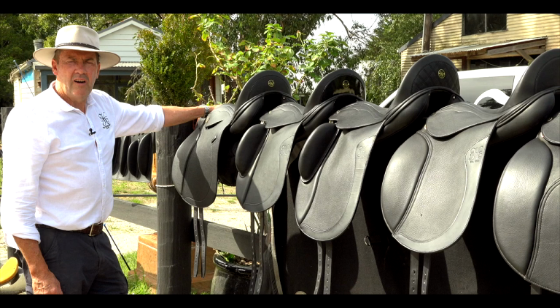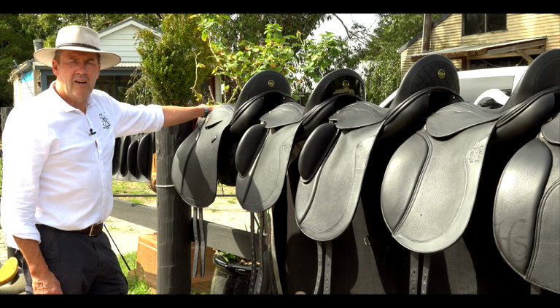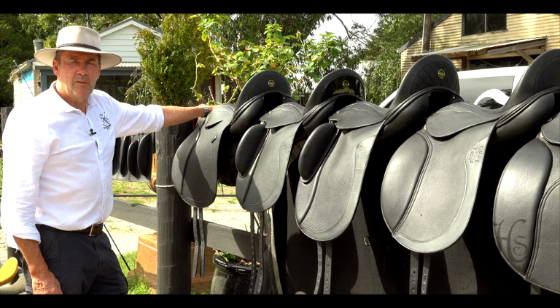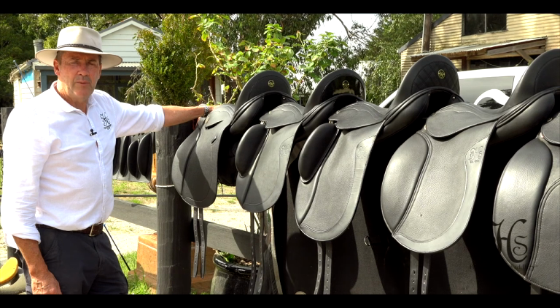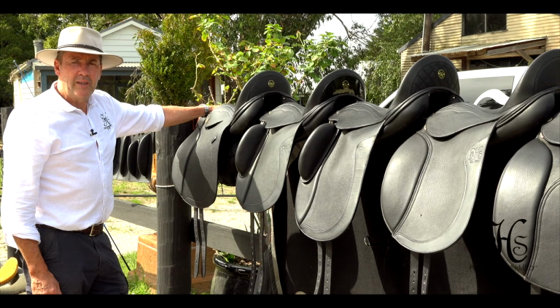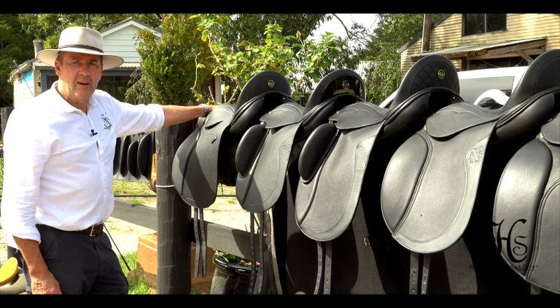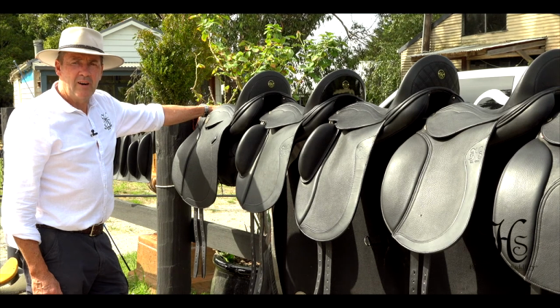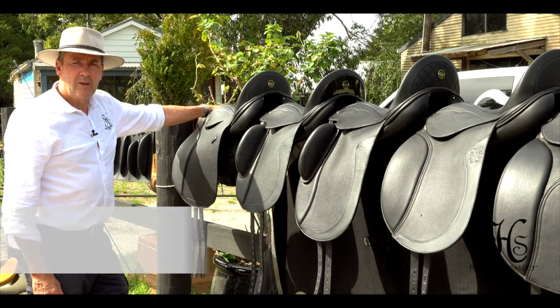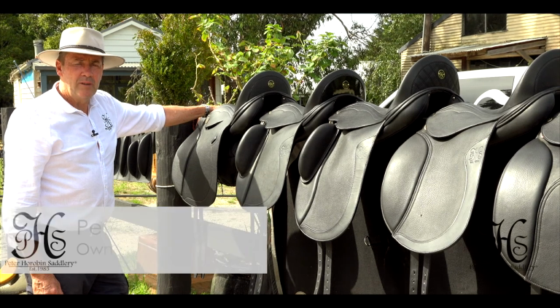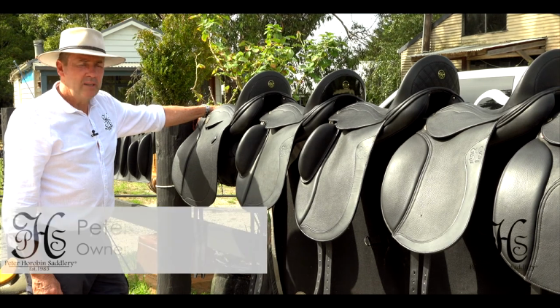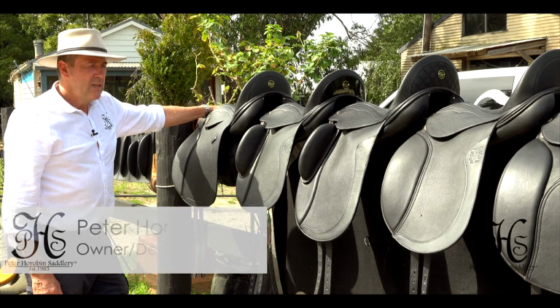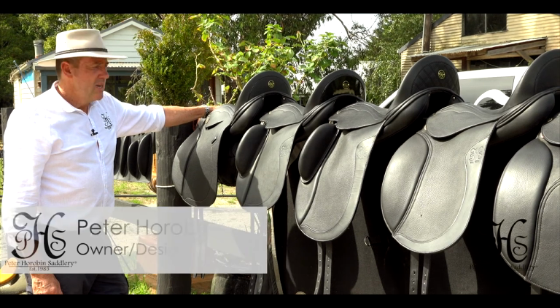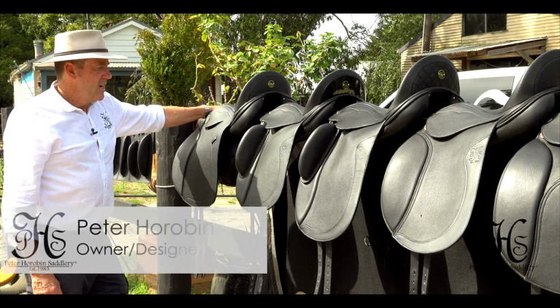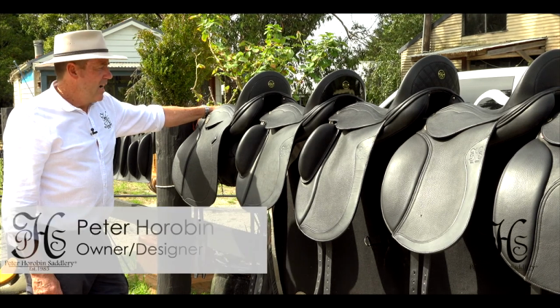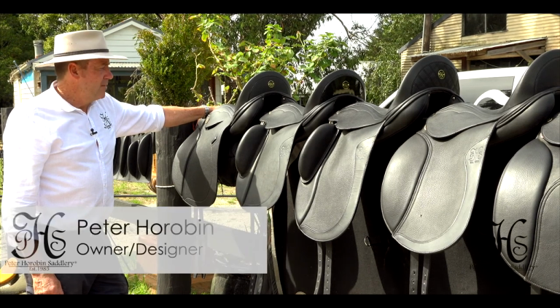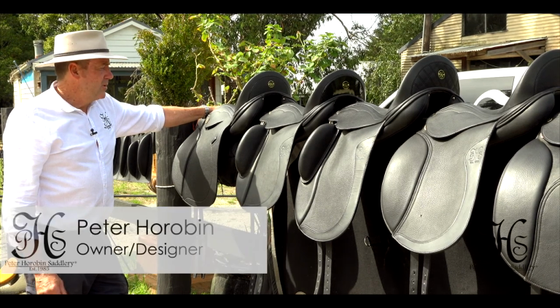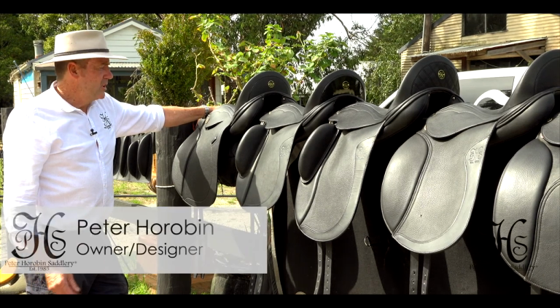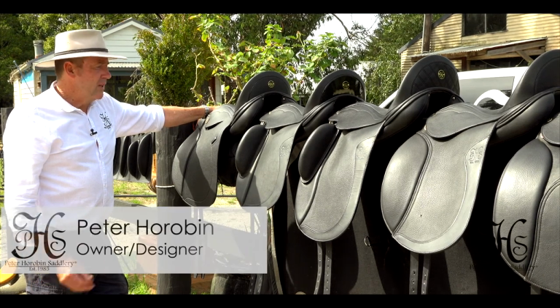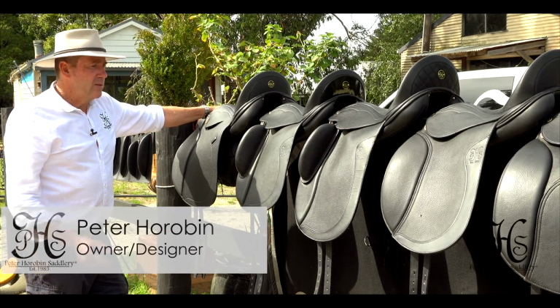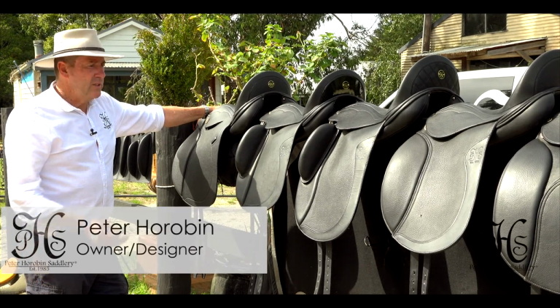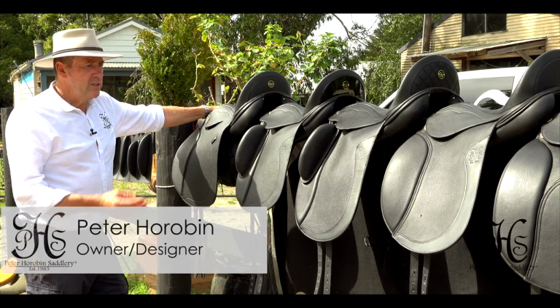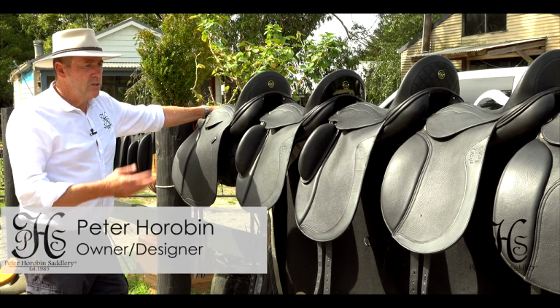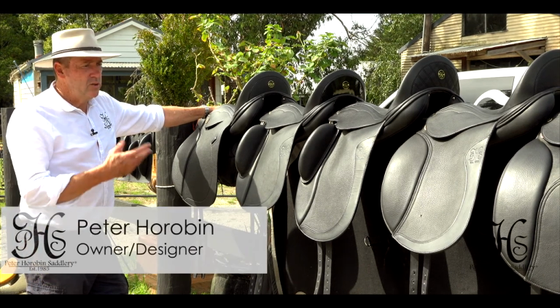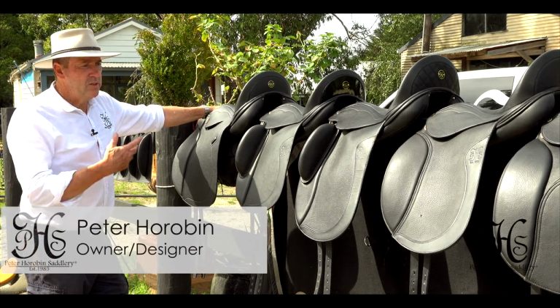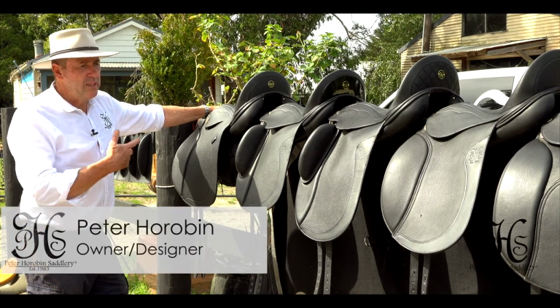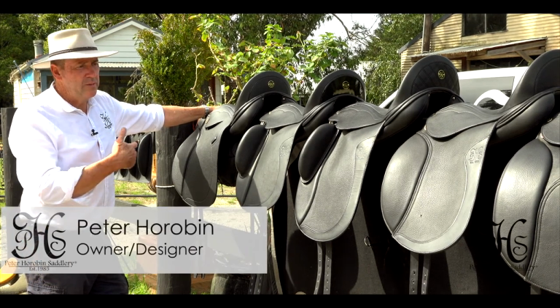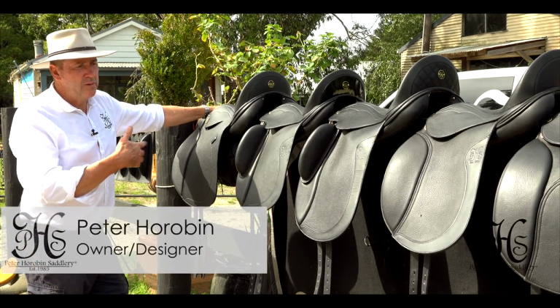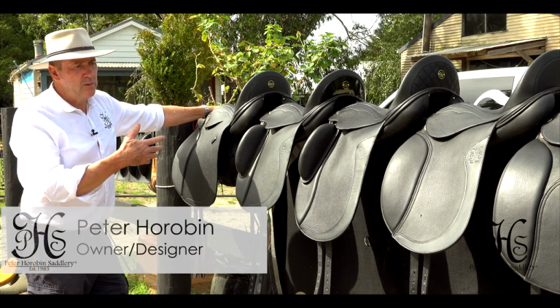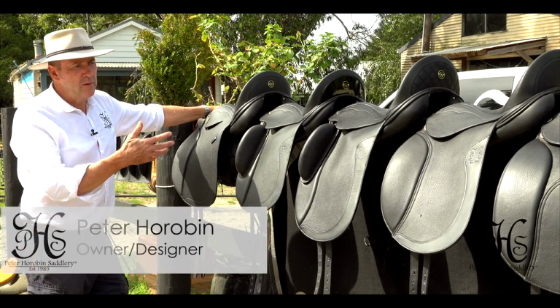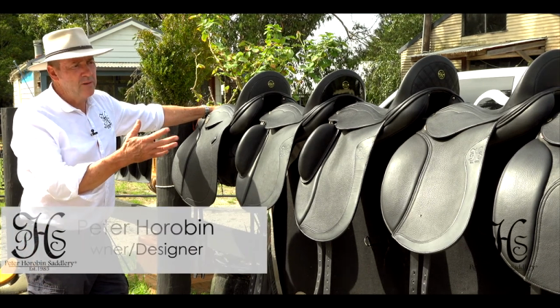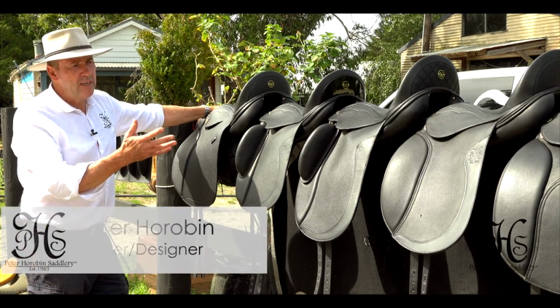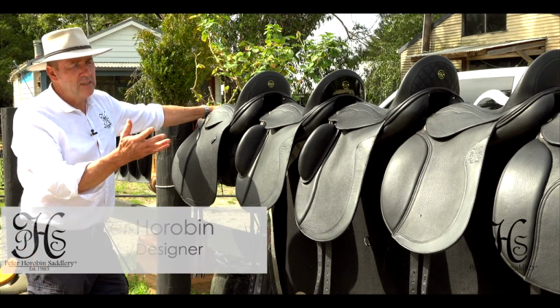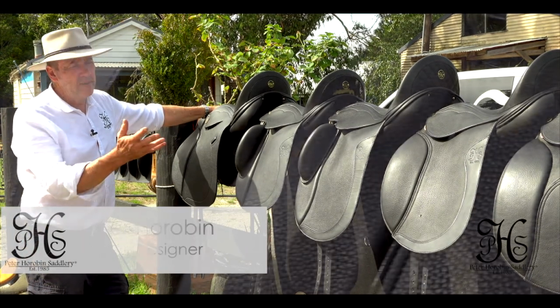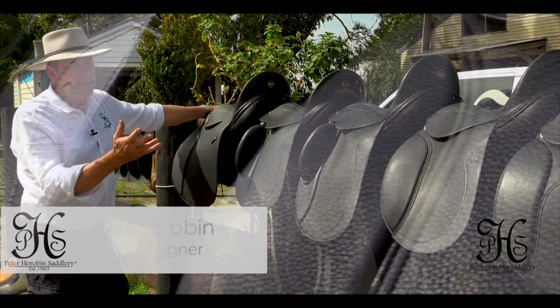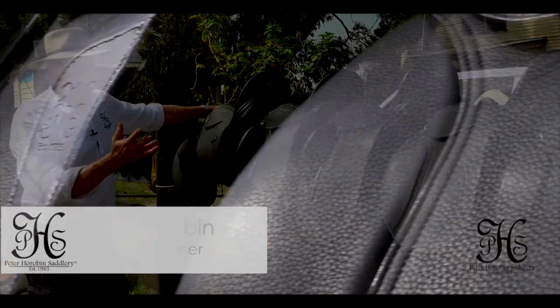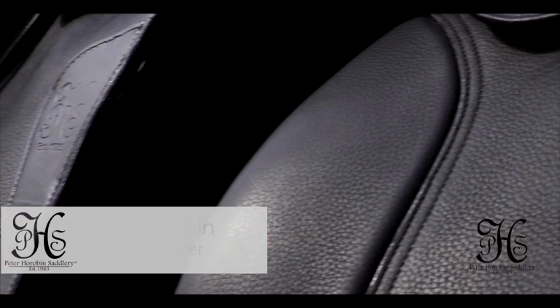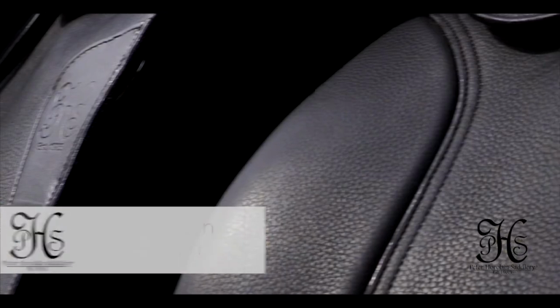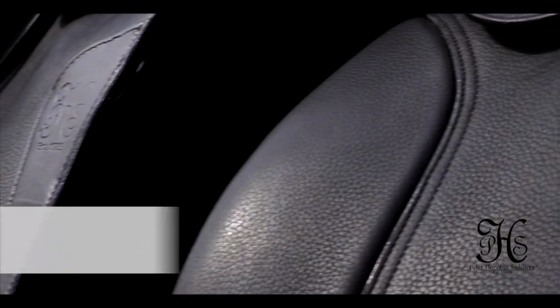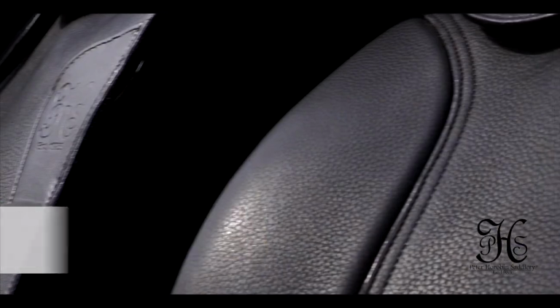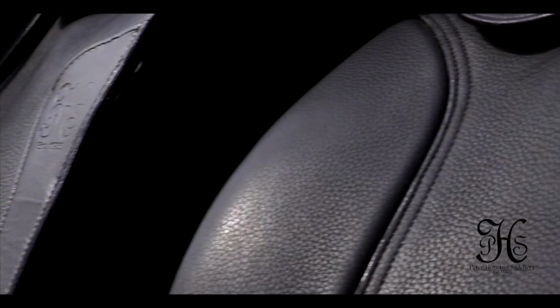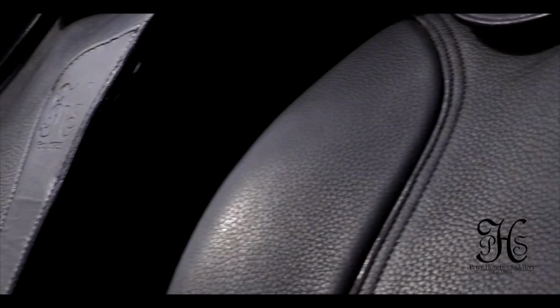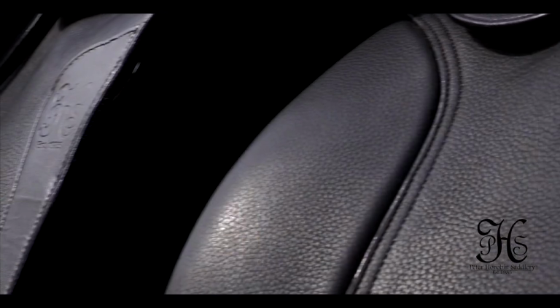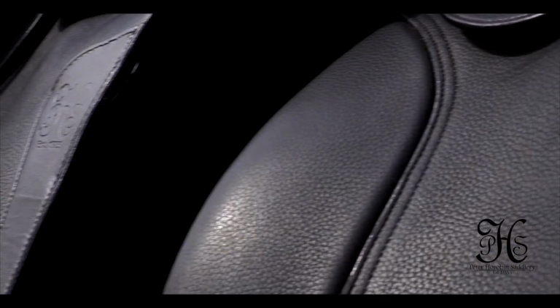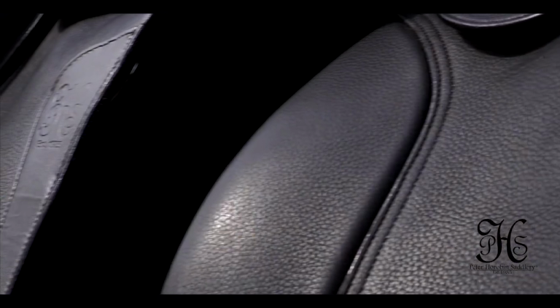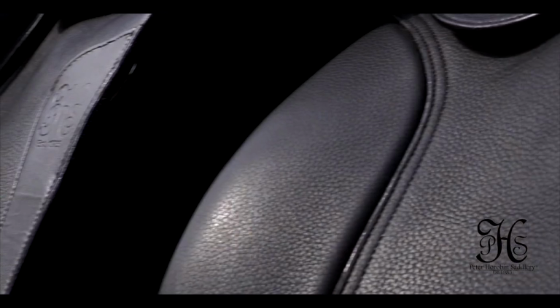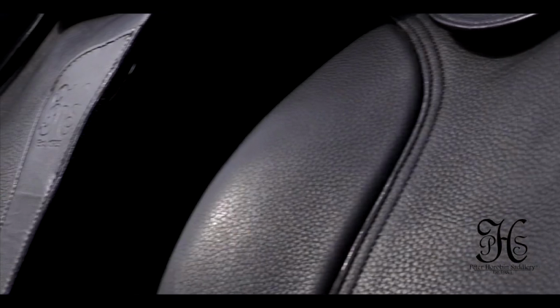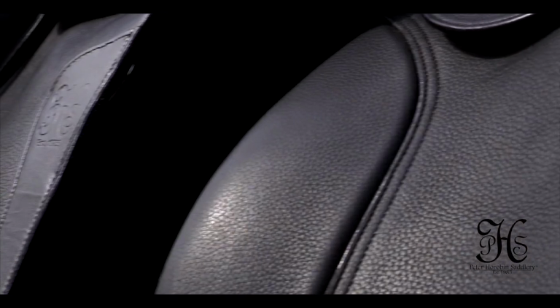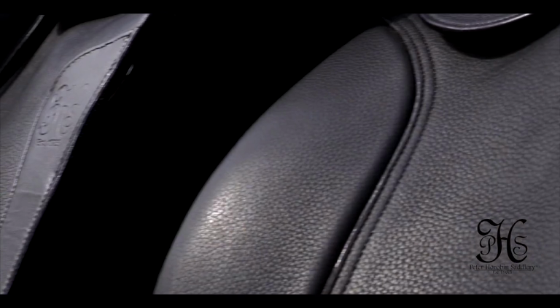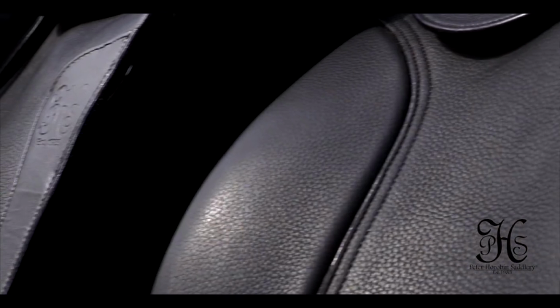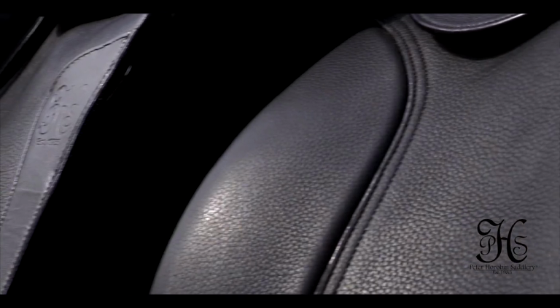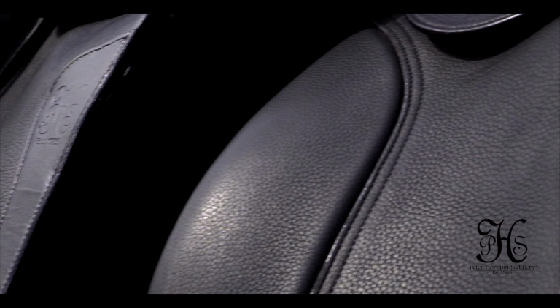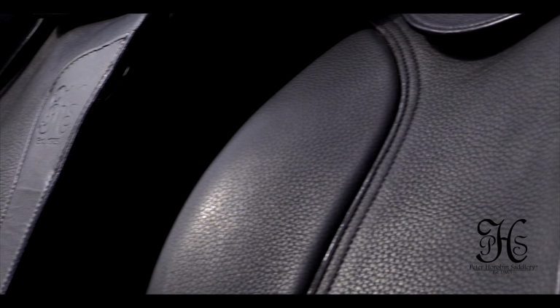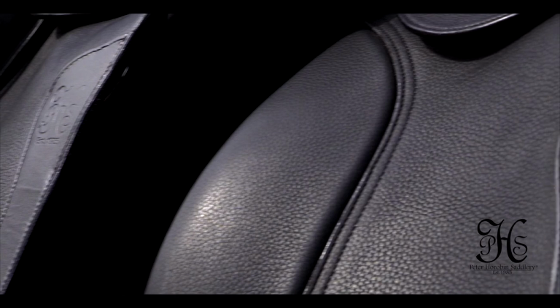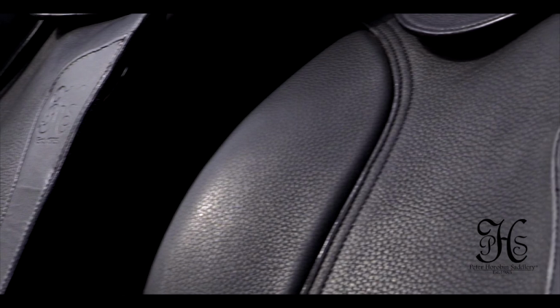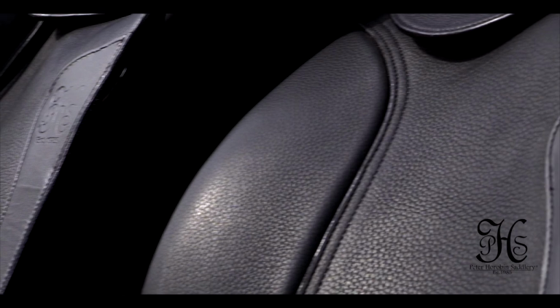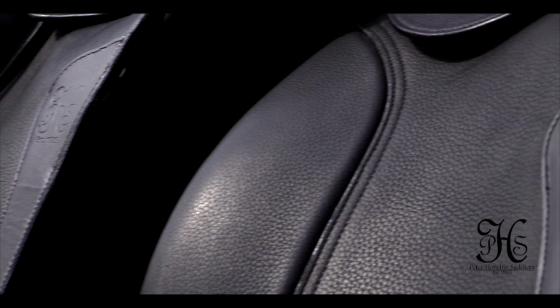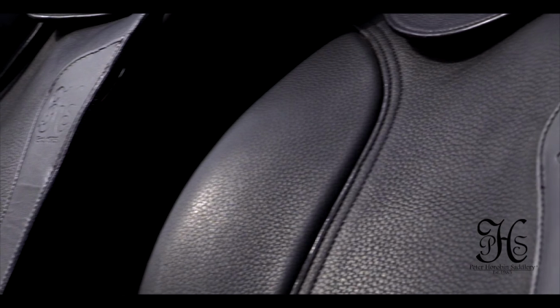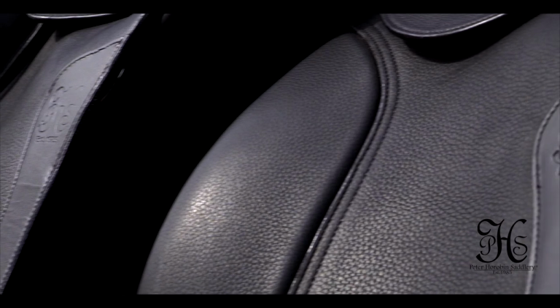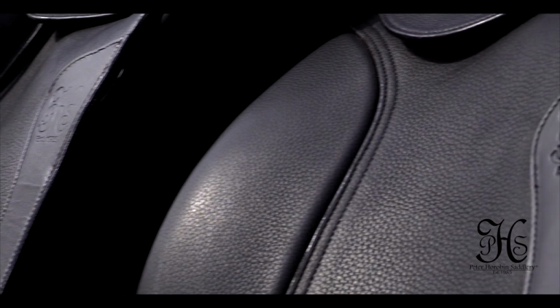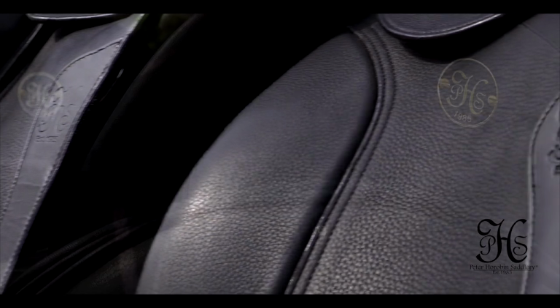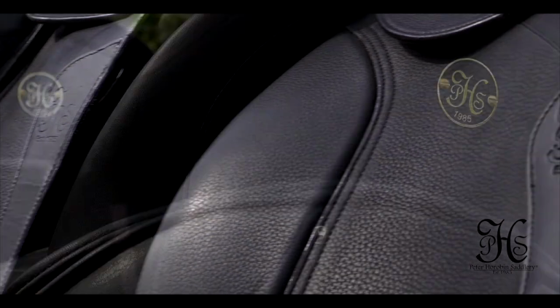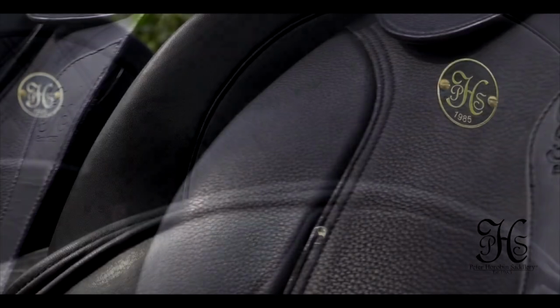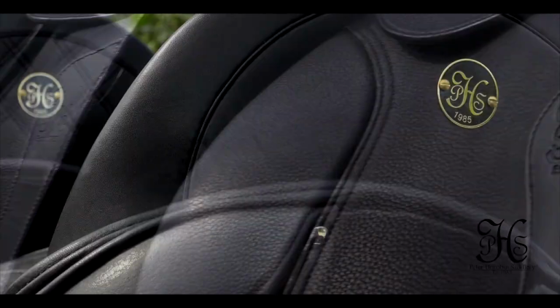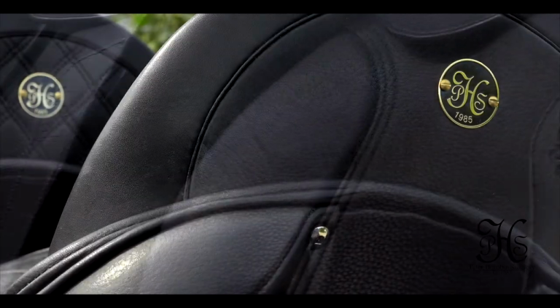Hi, I'm Peter Horriban. I'm just going to introduce you now to a range of our Dreshar saddles, the different models we have, and explain a few features about them.